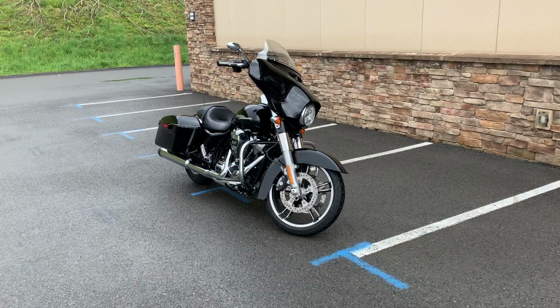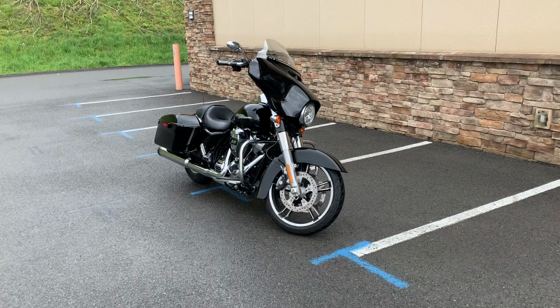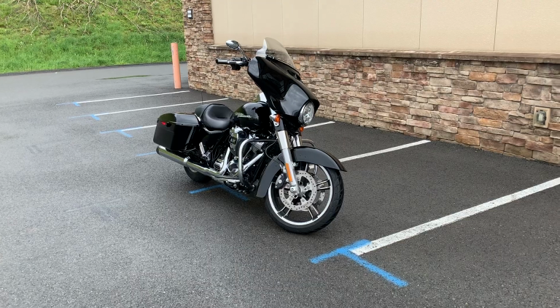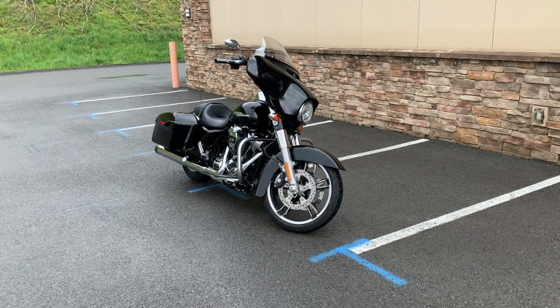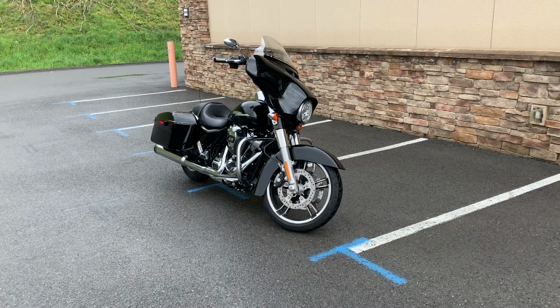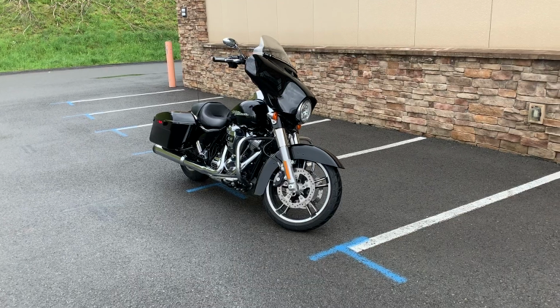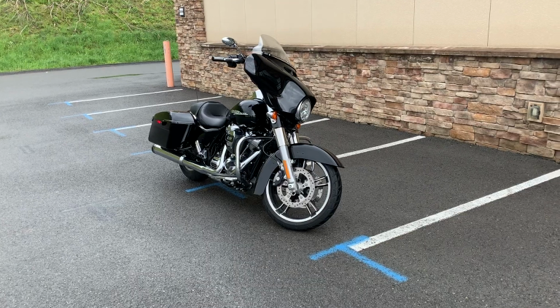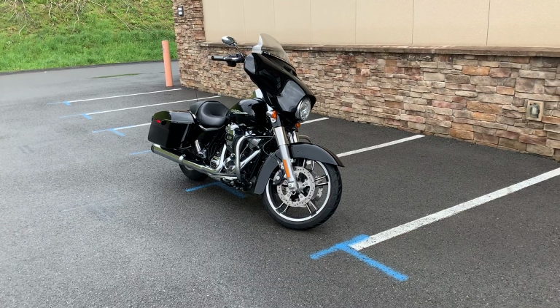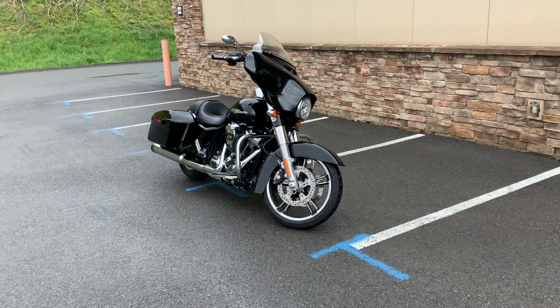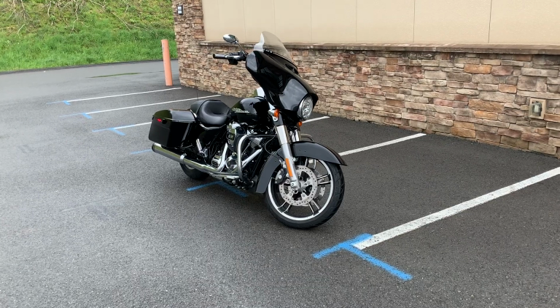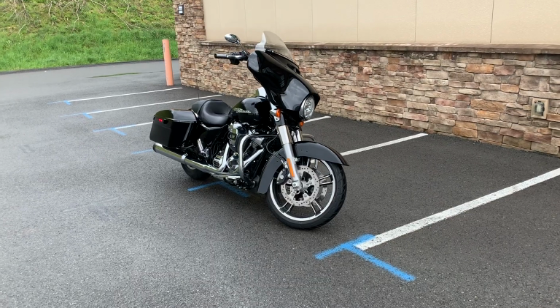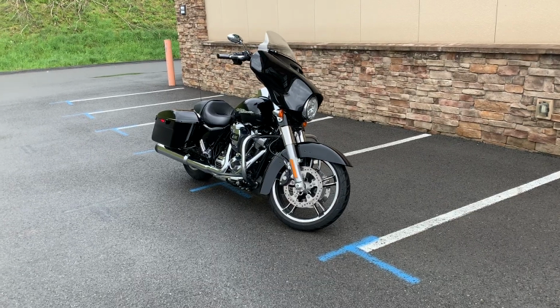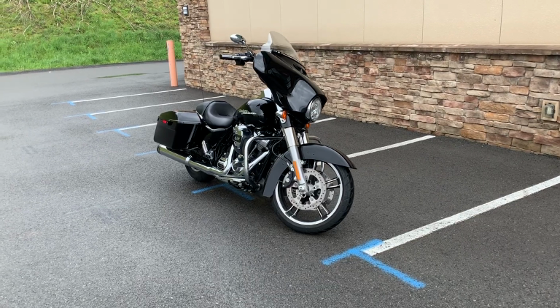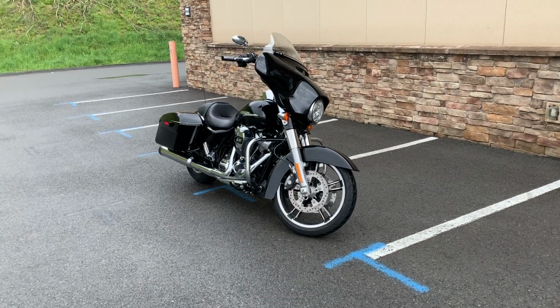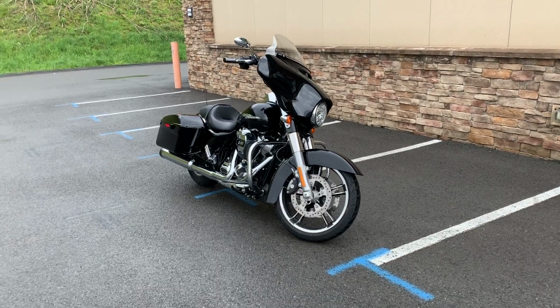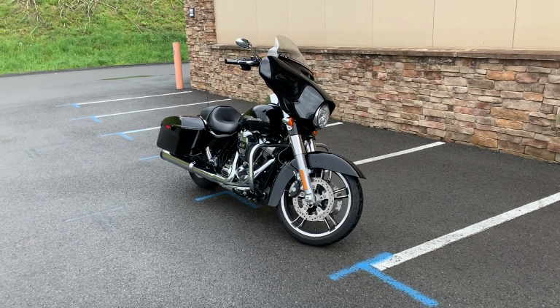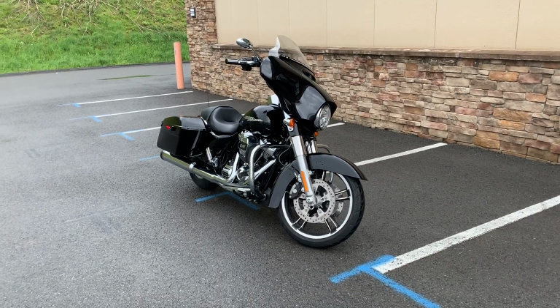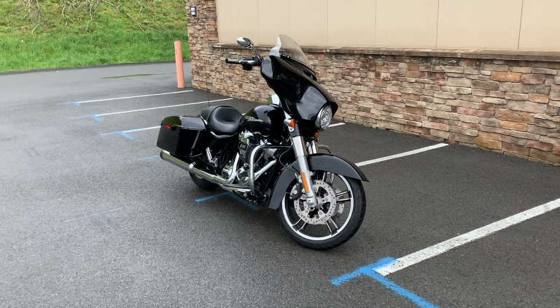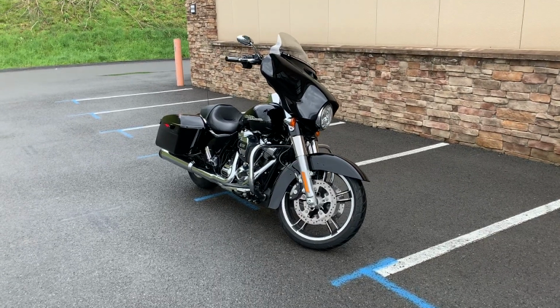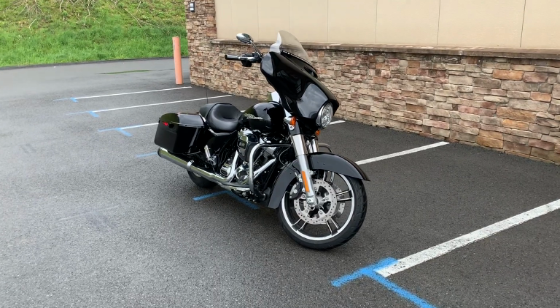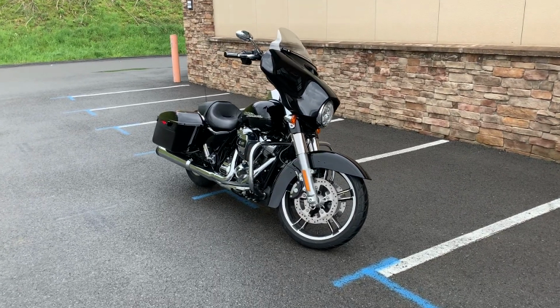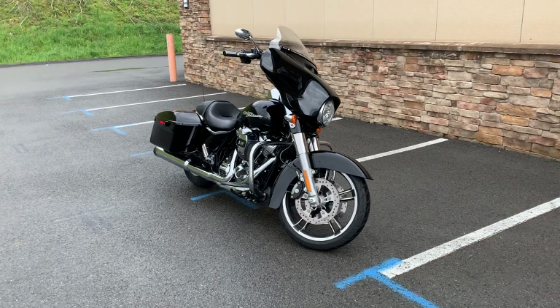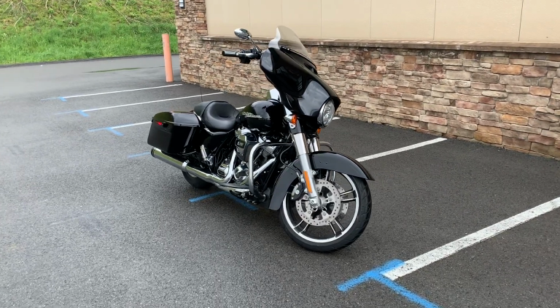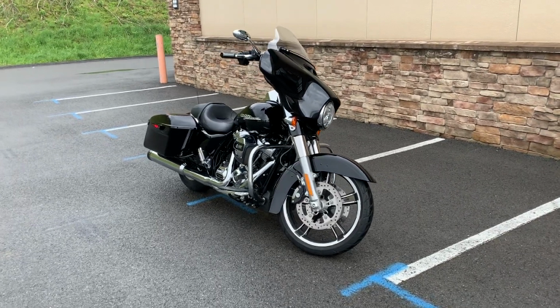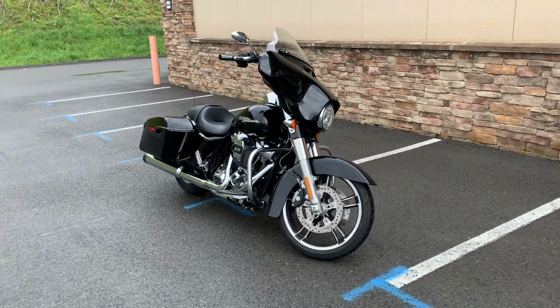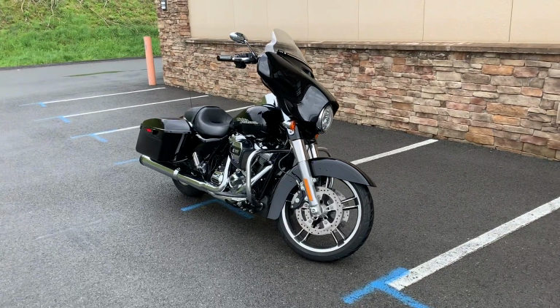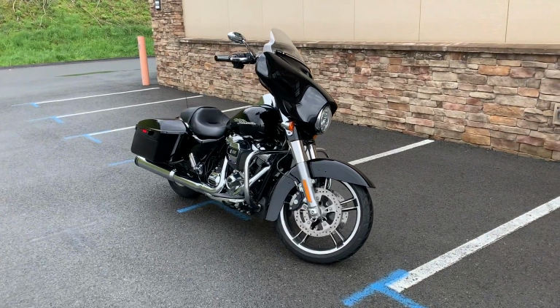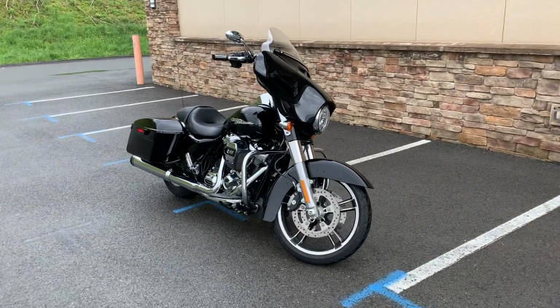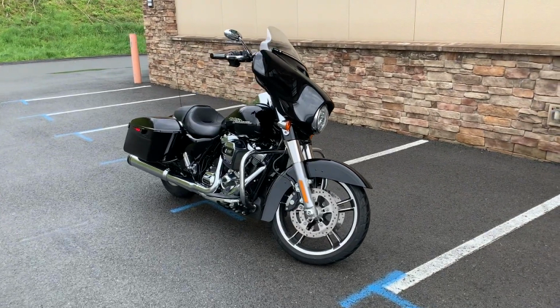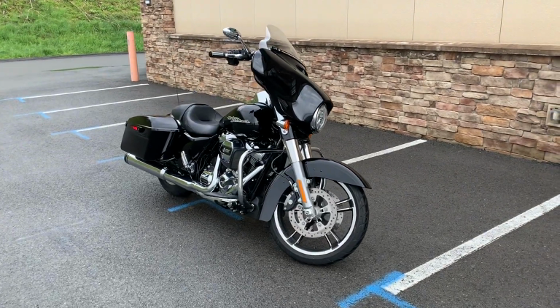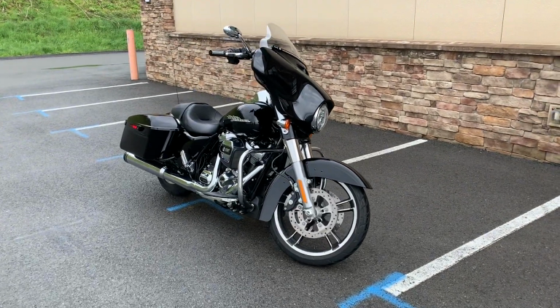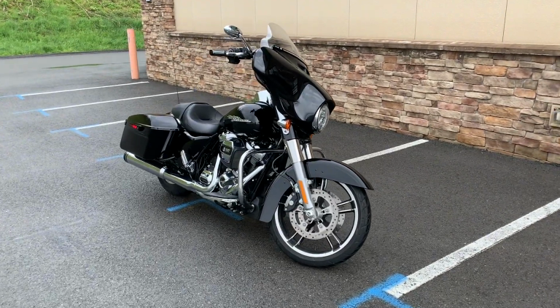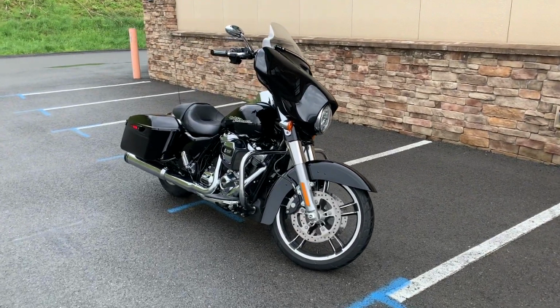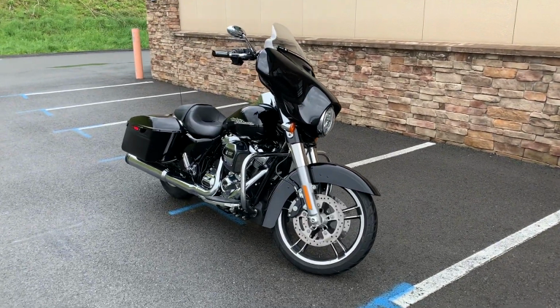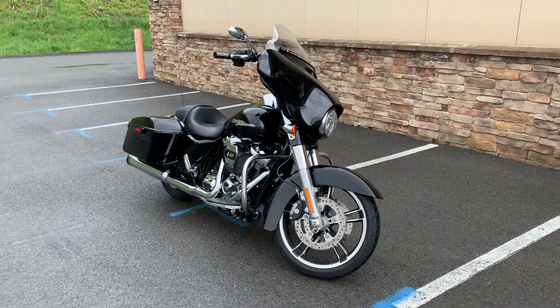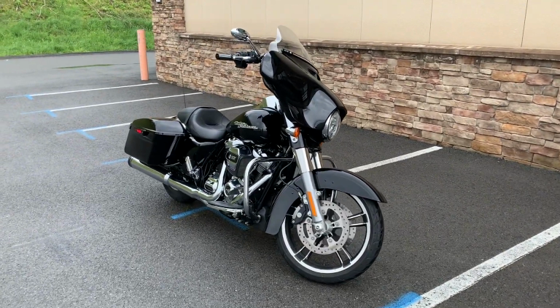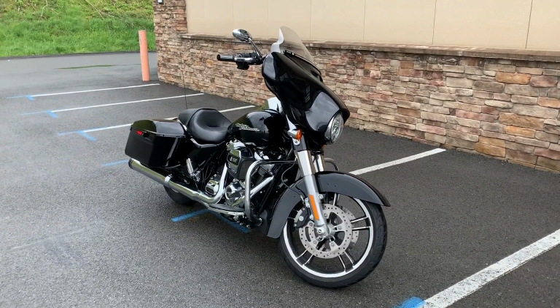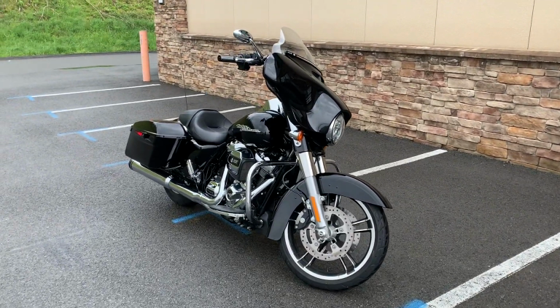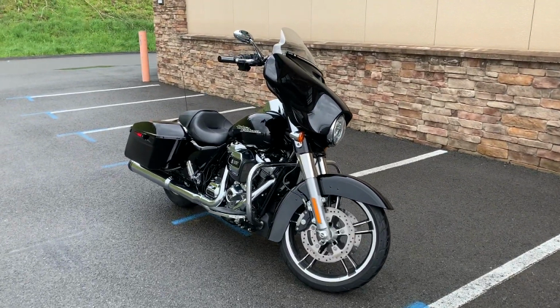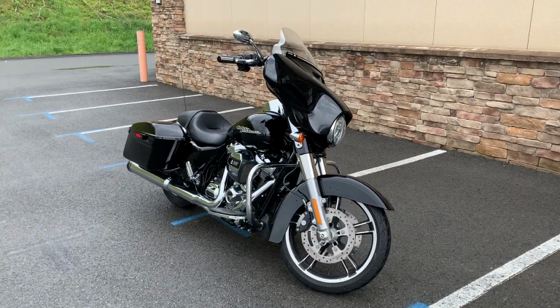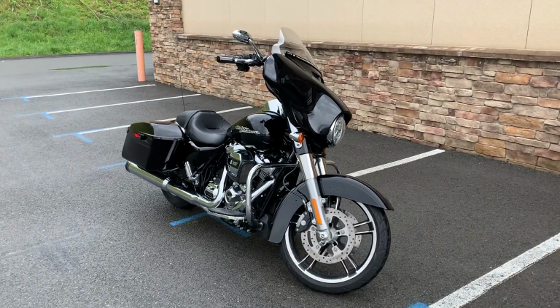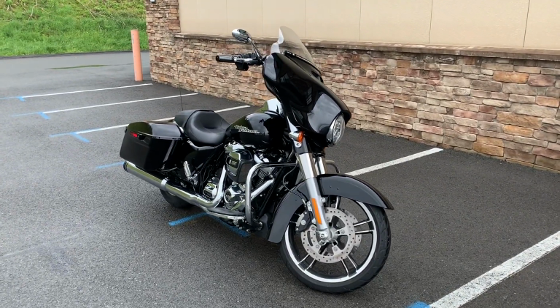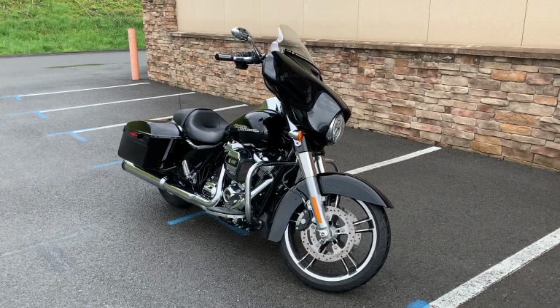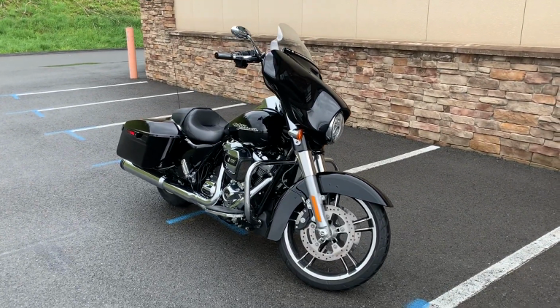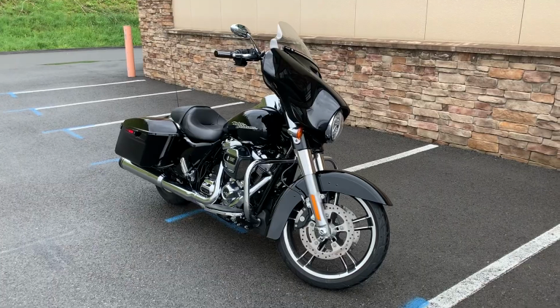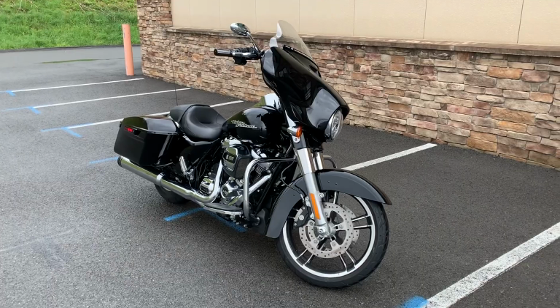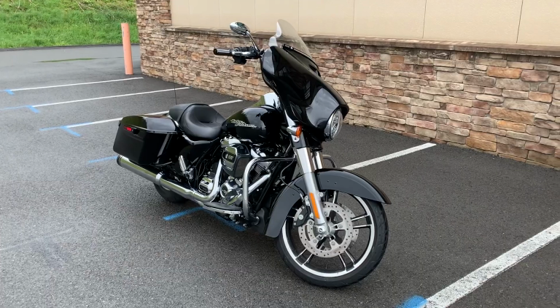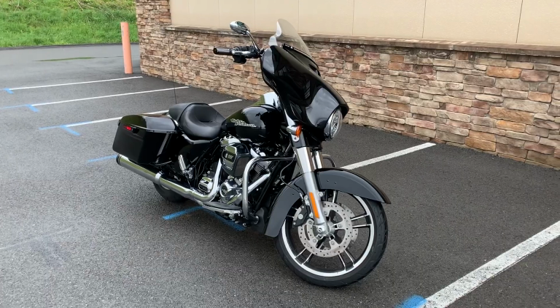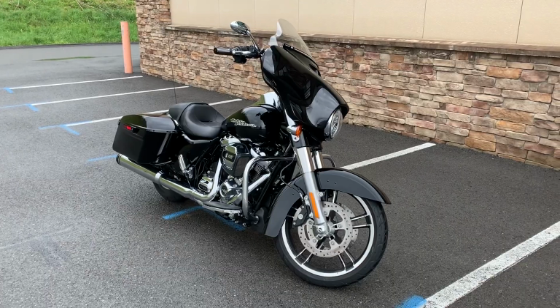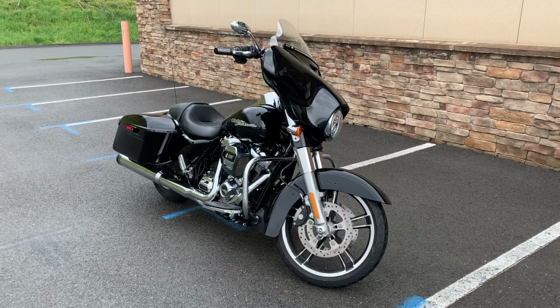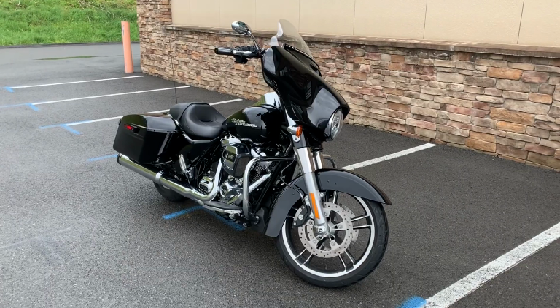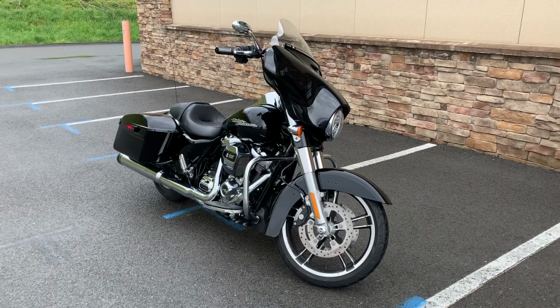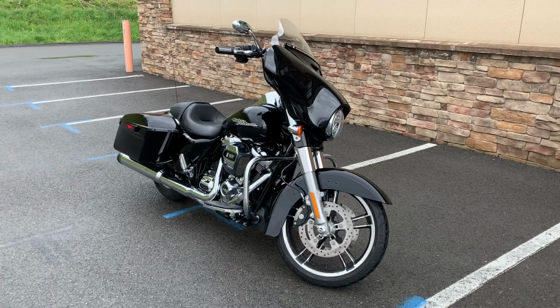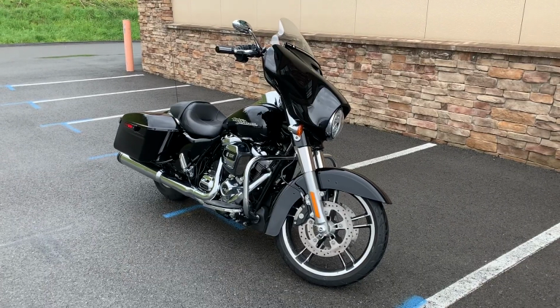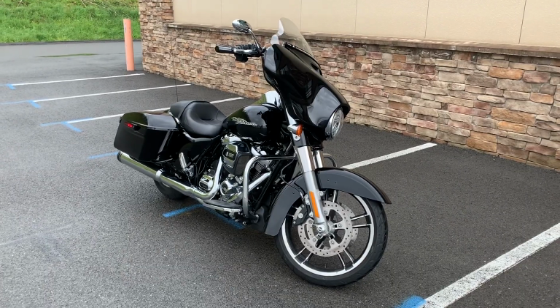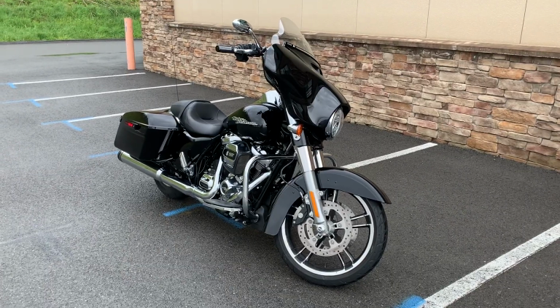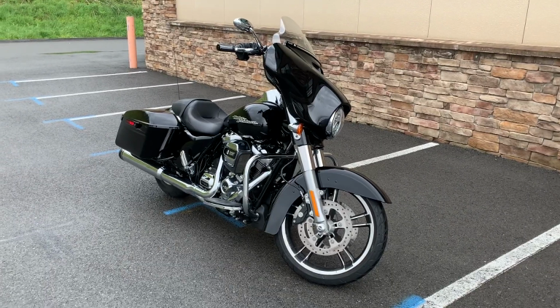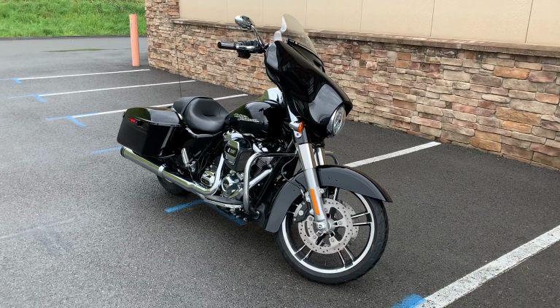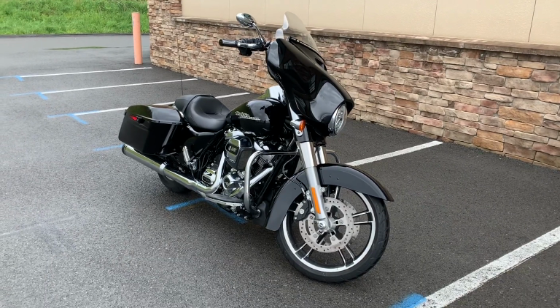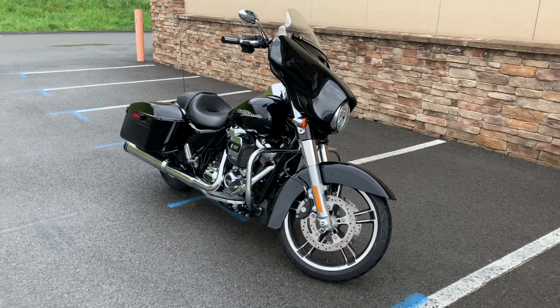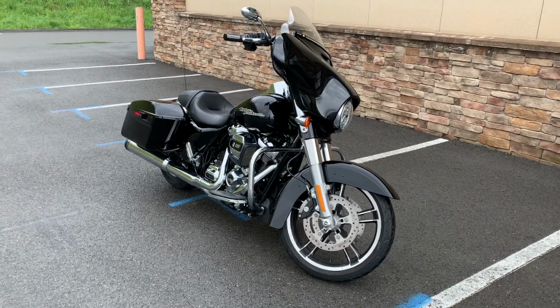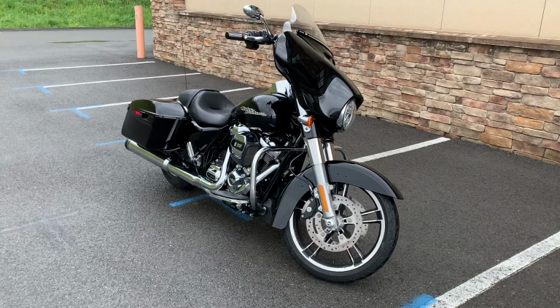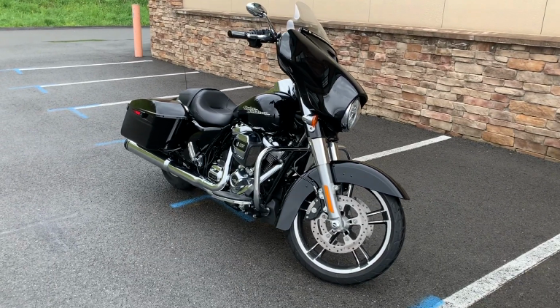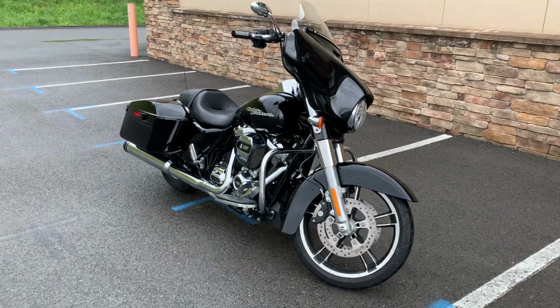Hey everyone, this is Fancy Nancy up here at Triple S Harley-Davidson in Morgantown, and we're taking a look at a 2017 Street Glide.